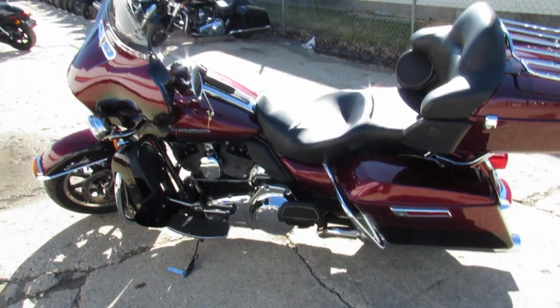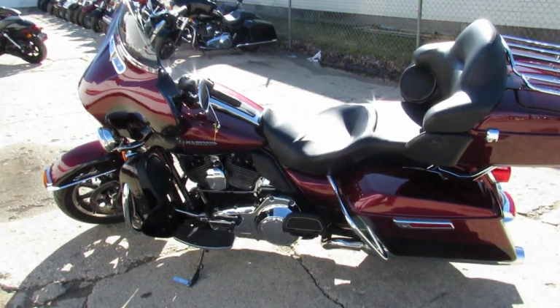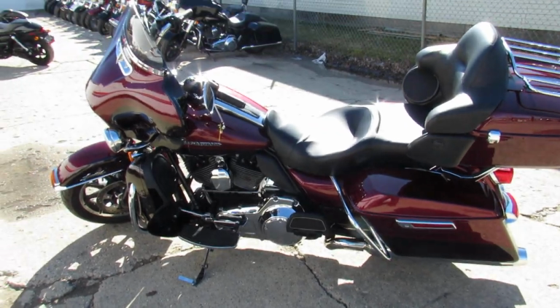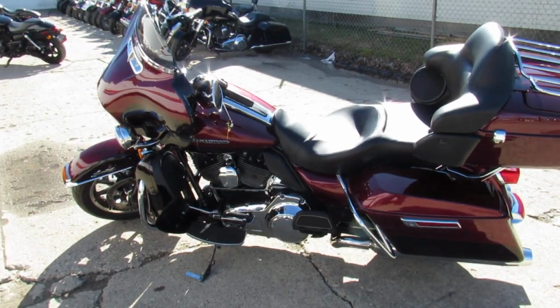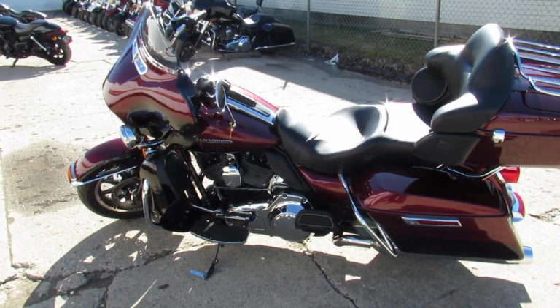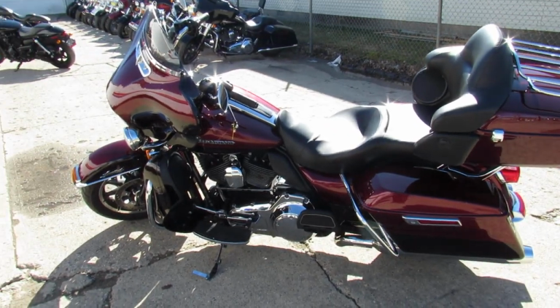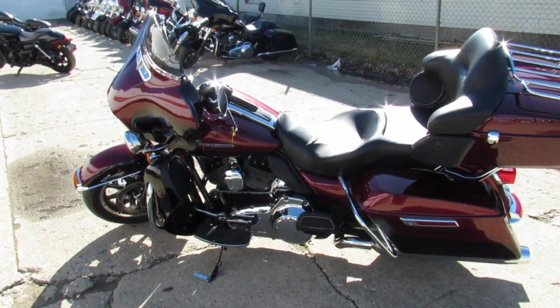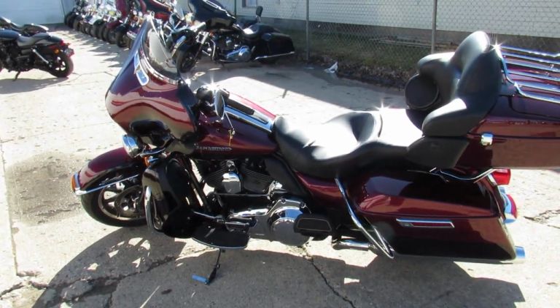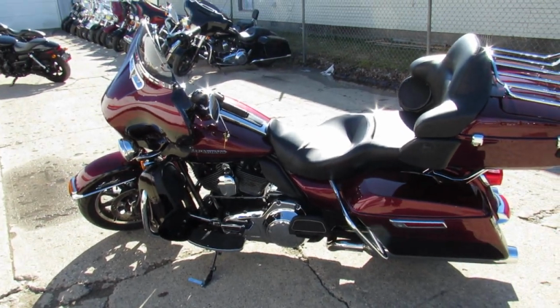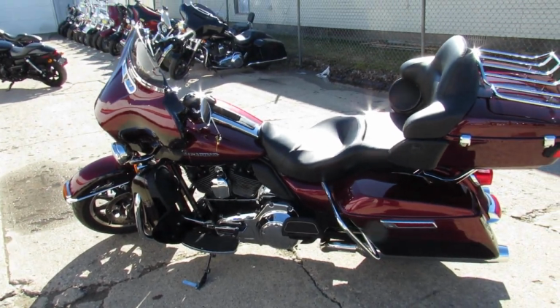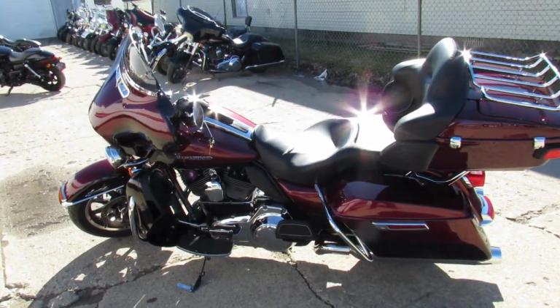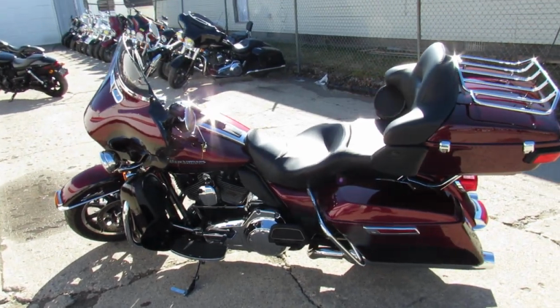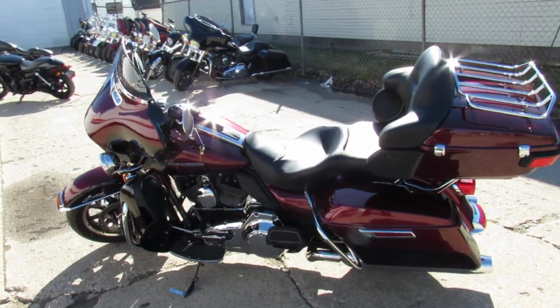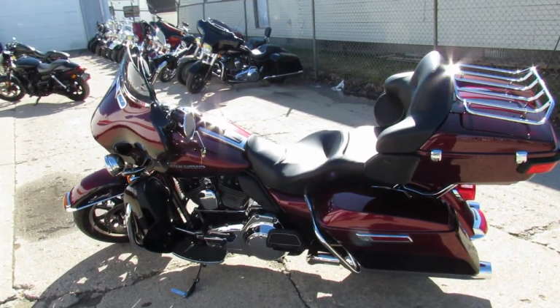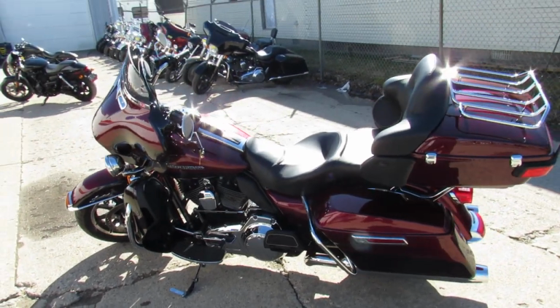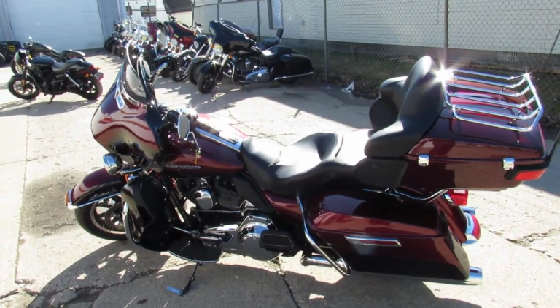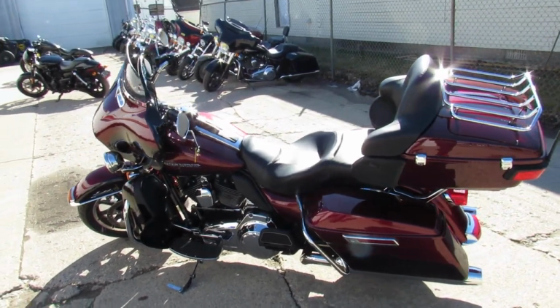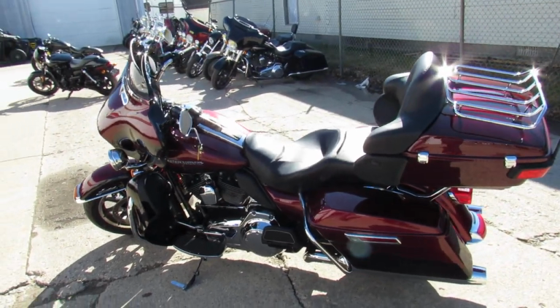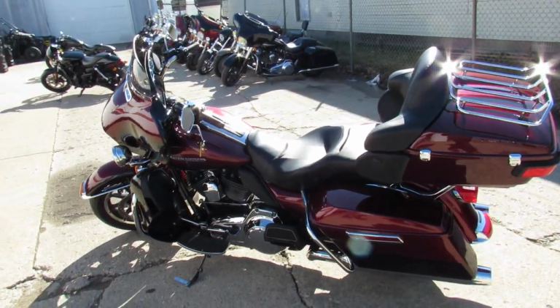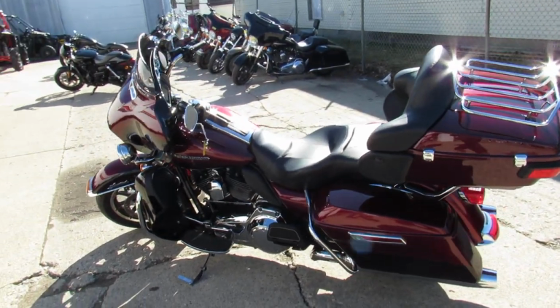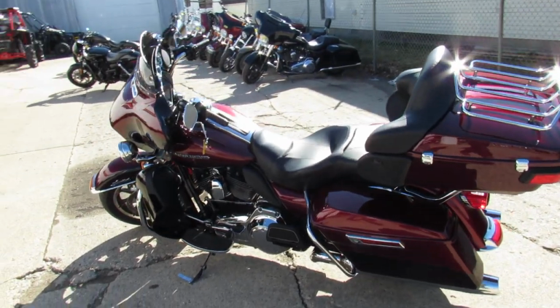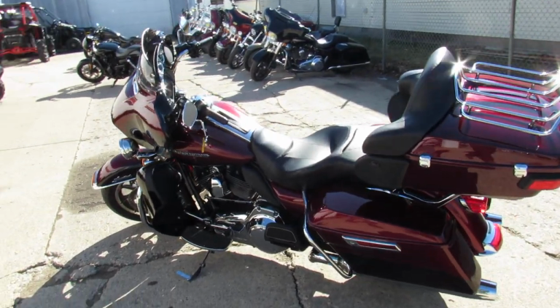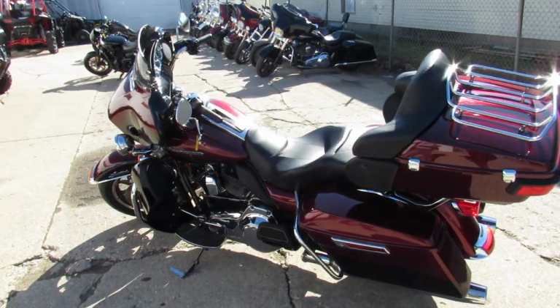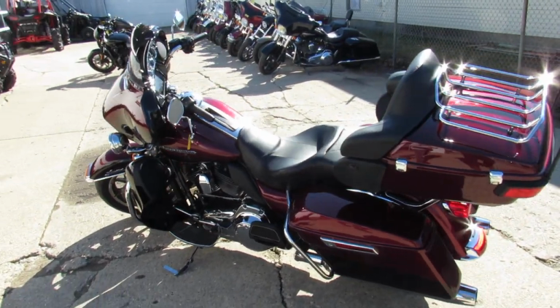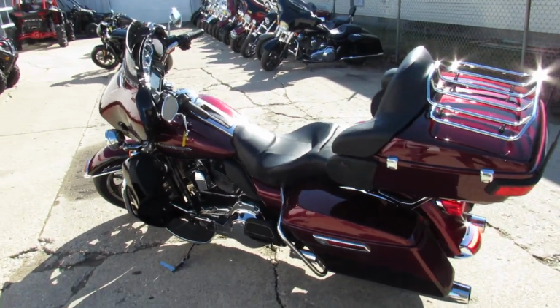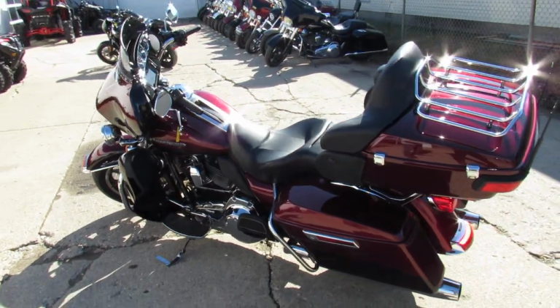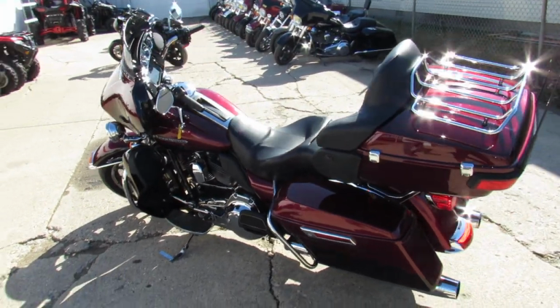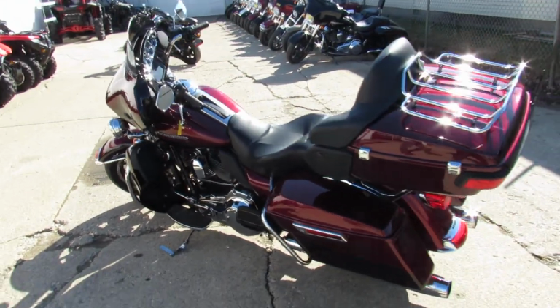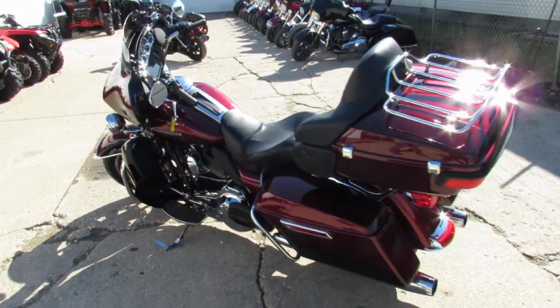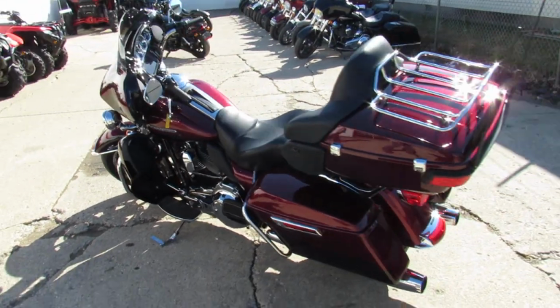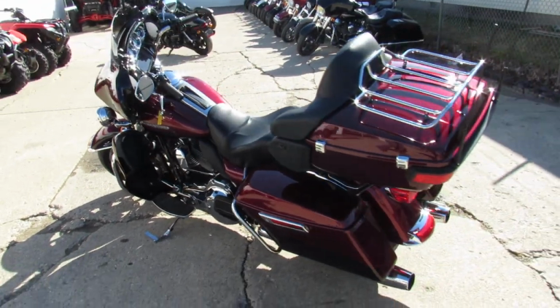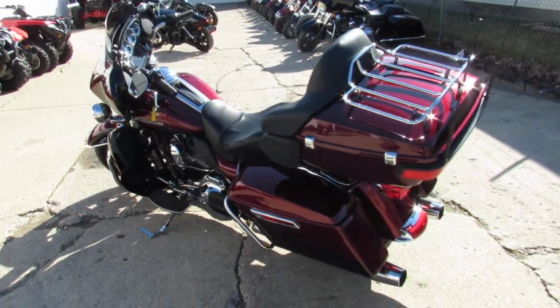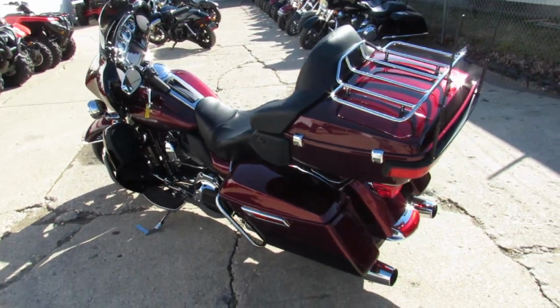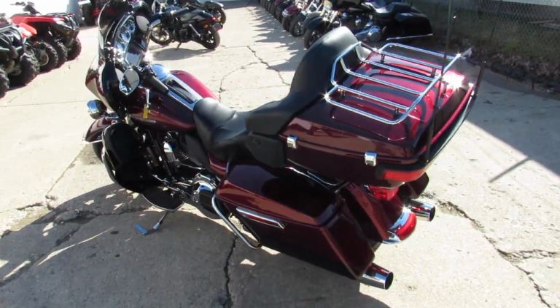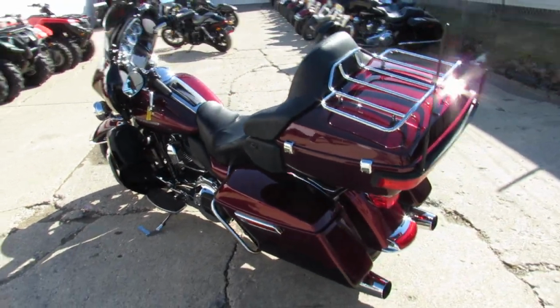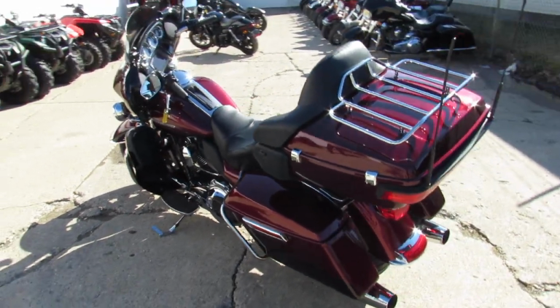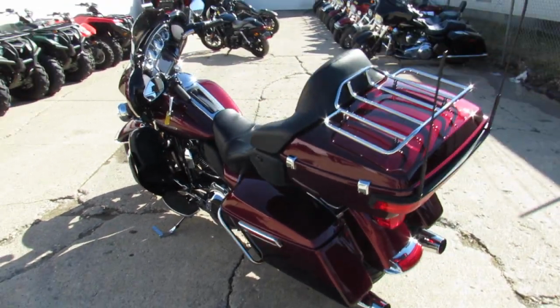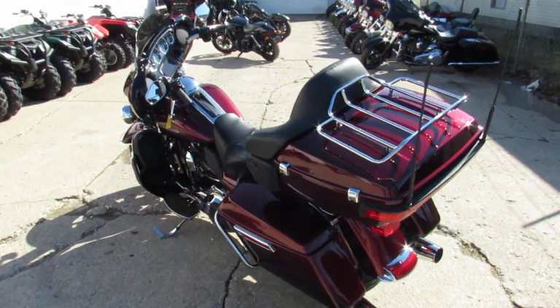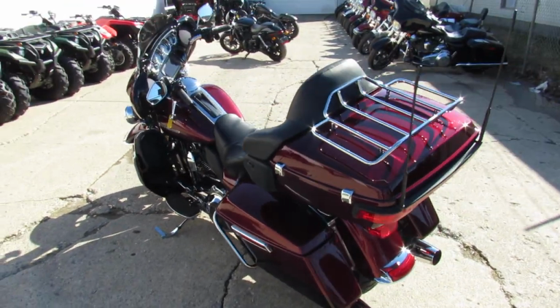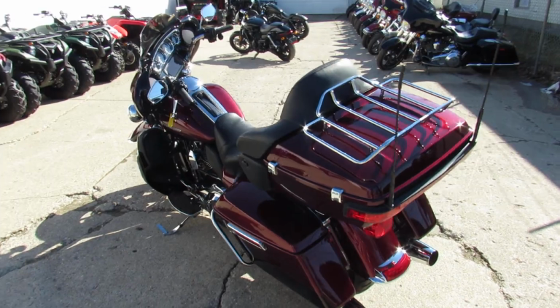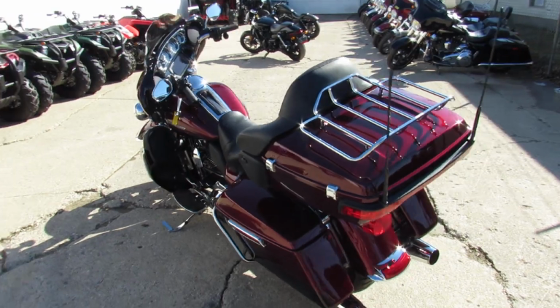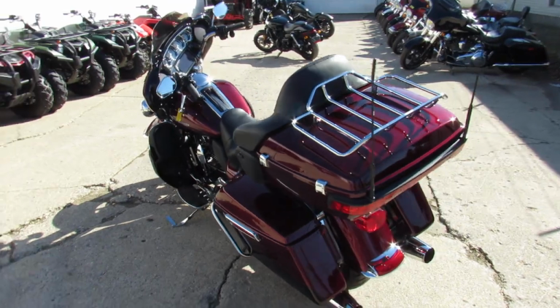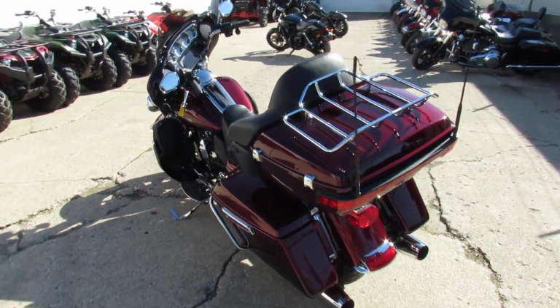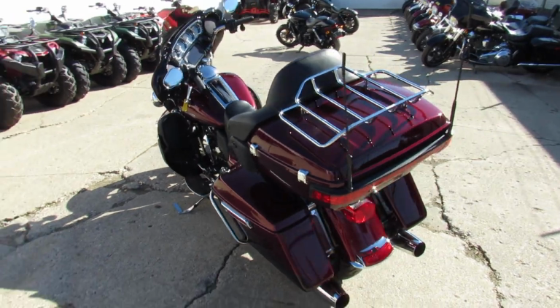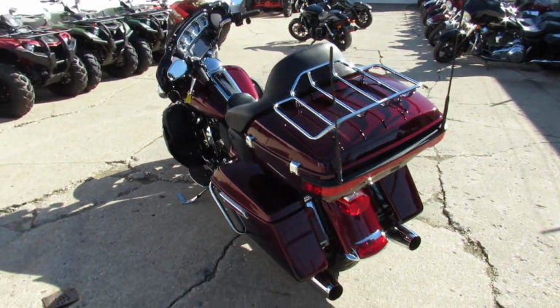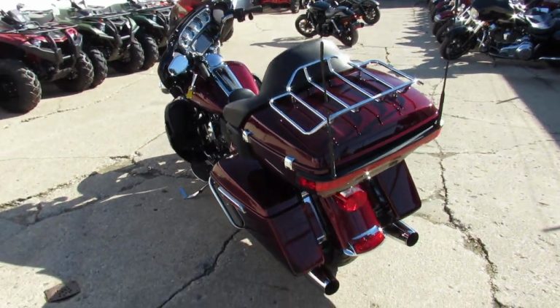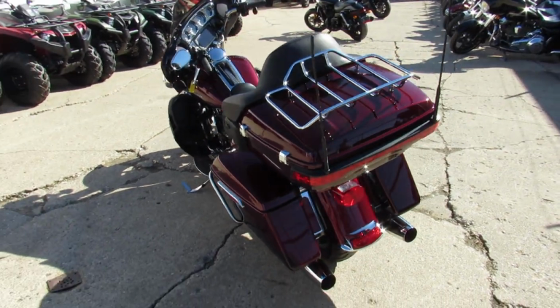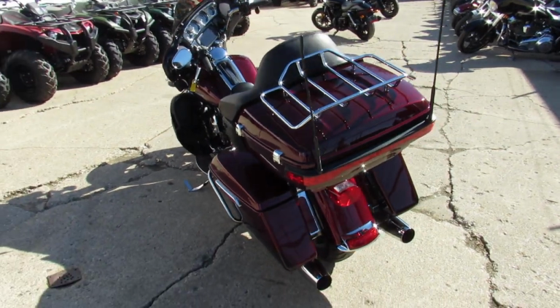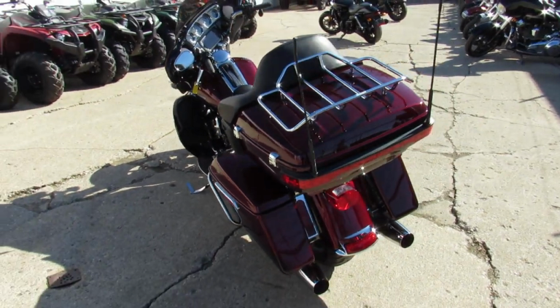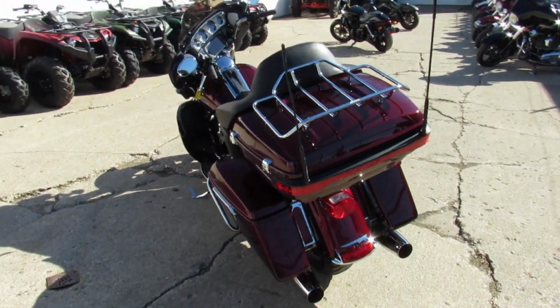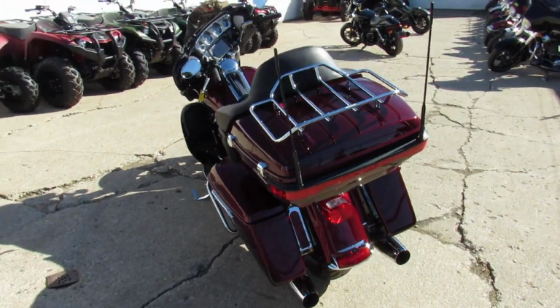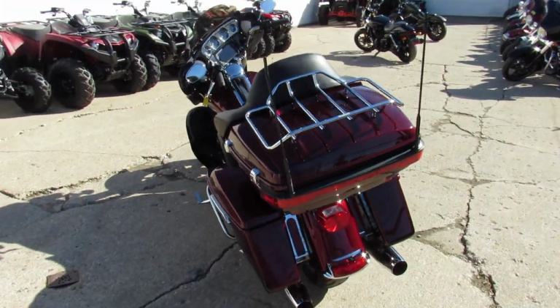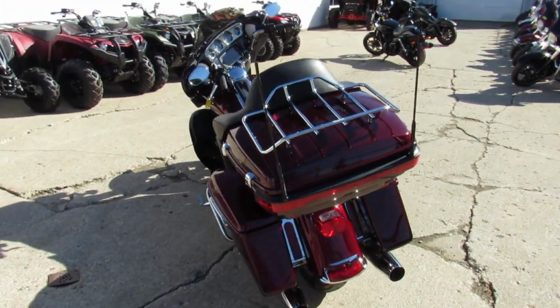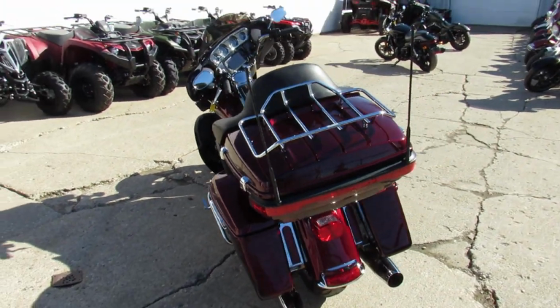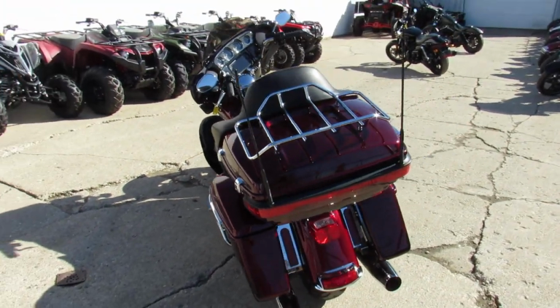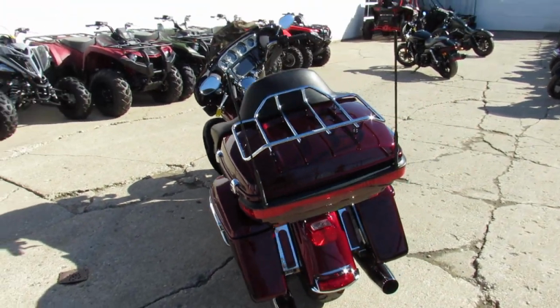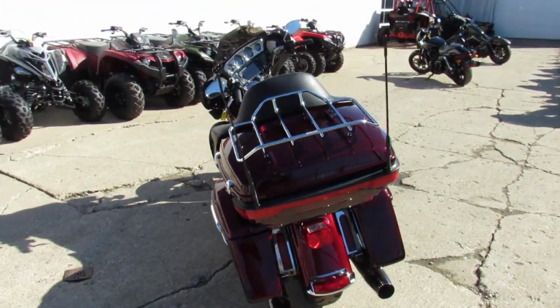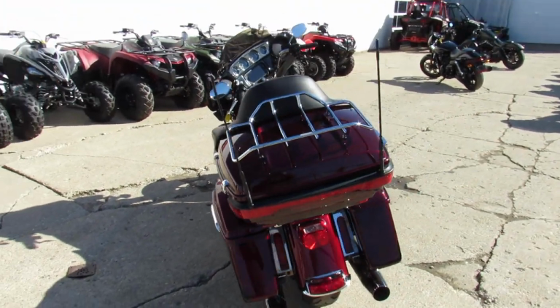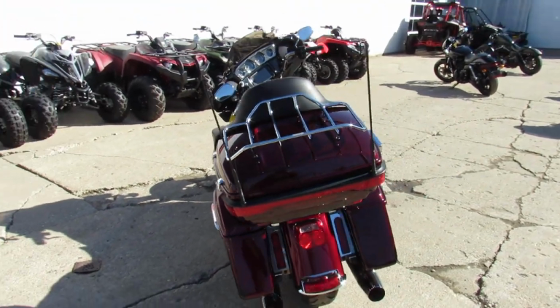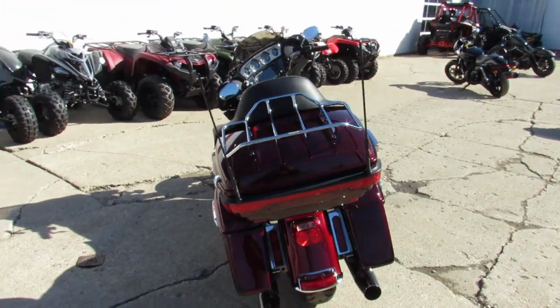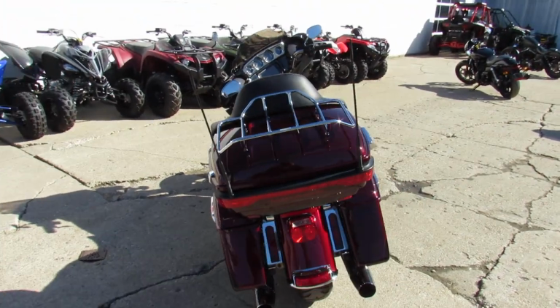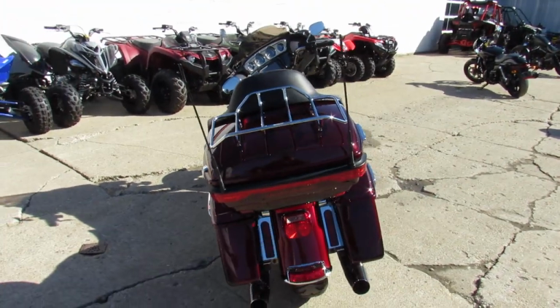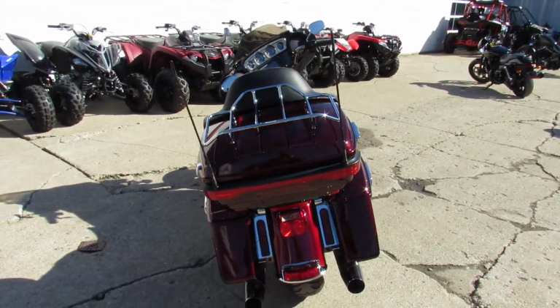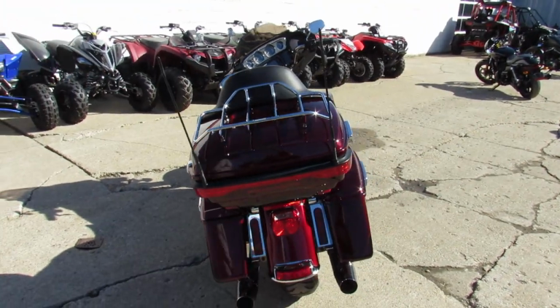Hey guys, it's Approval Power Sports doing some videos on our used bikes. It's sunny and 60 degrees out here in Michigan — it's riding season, fellas.